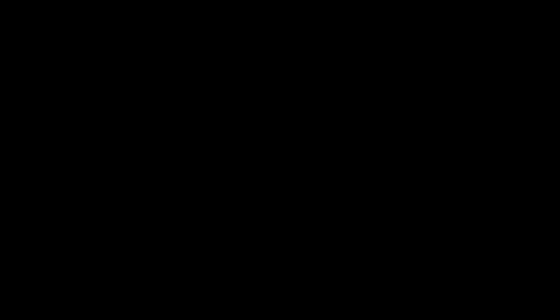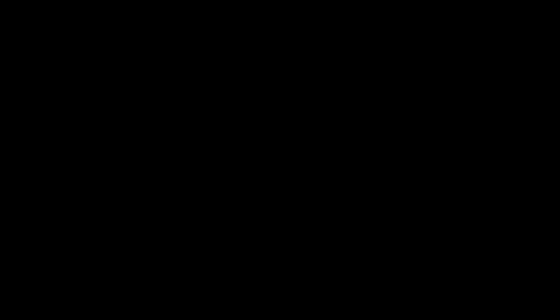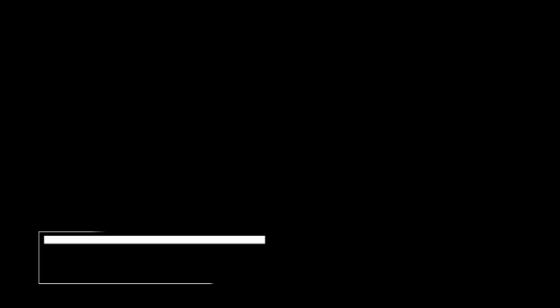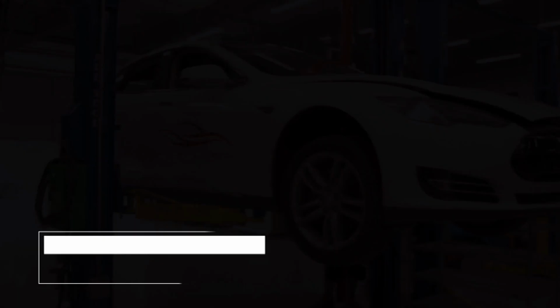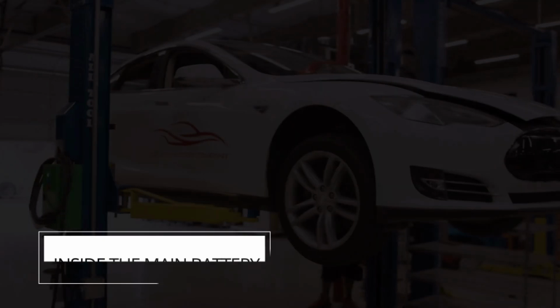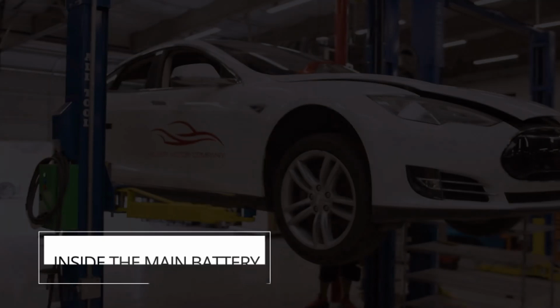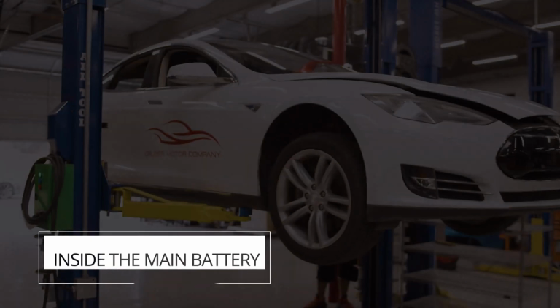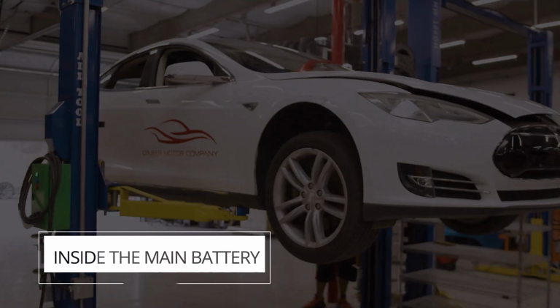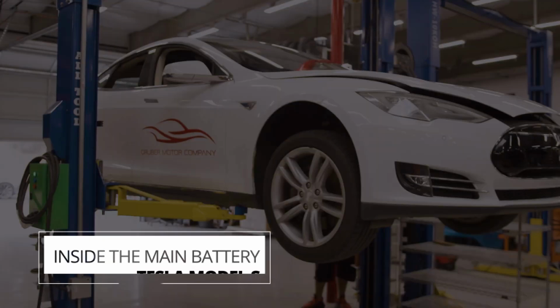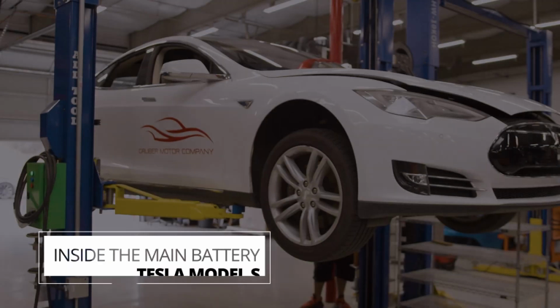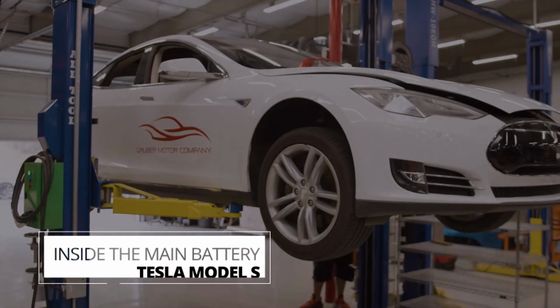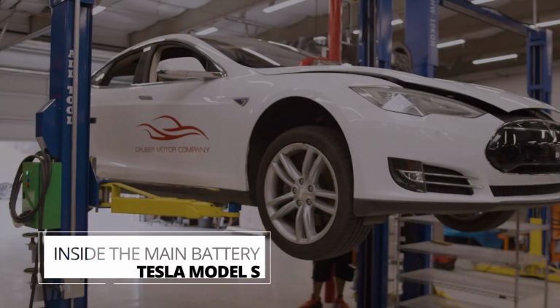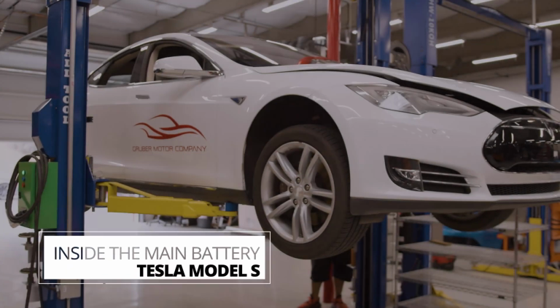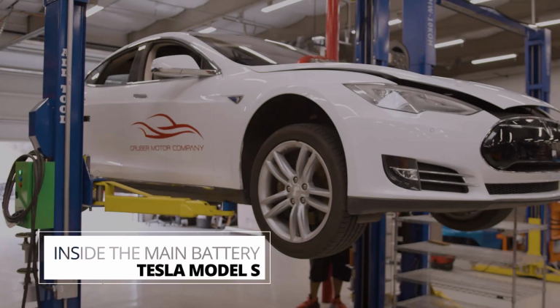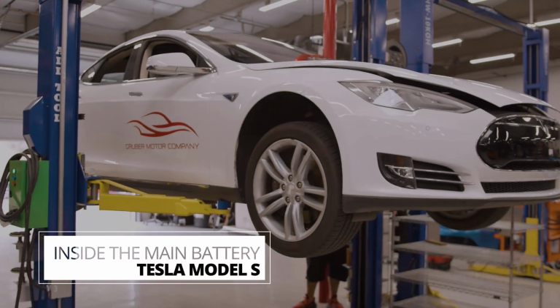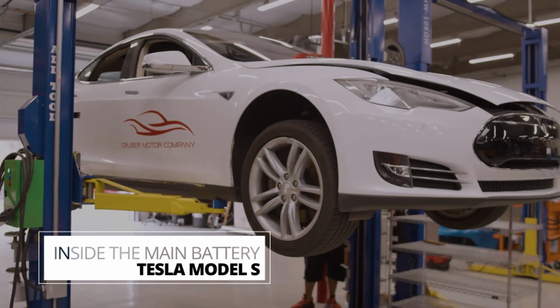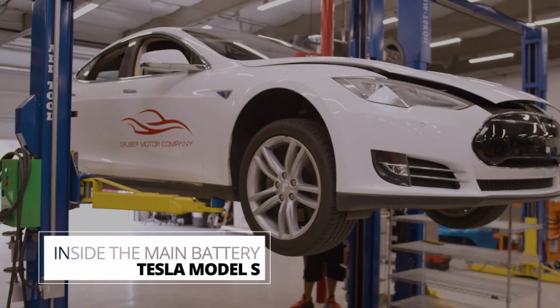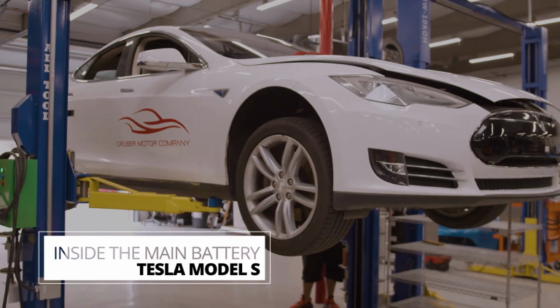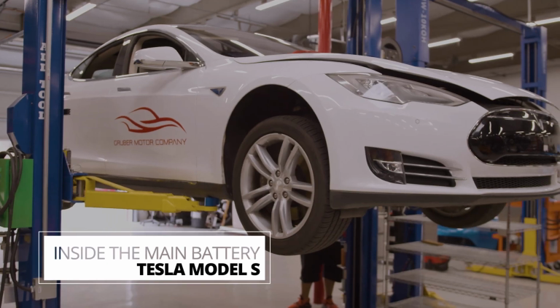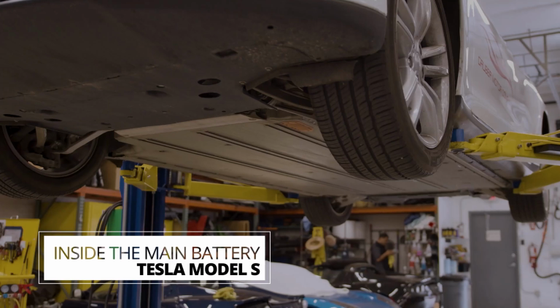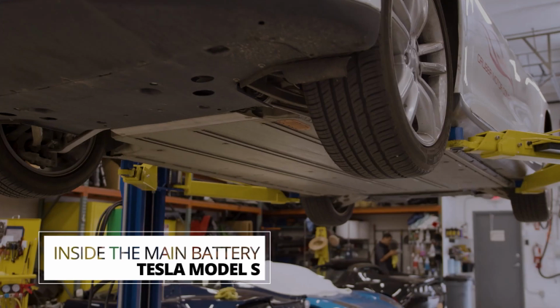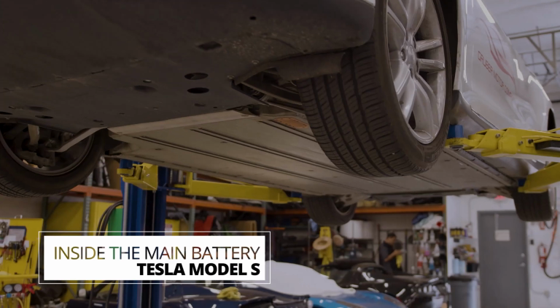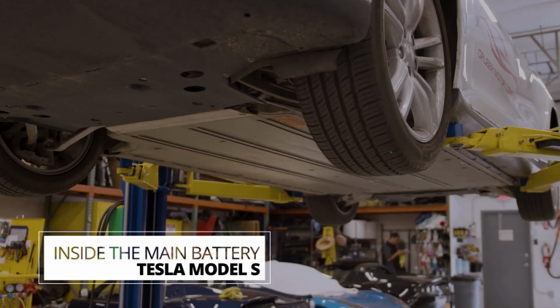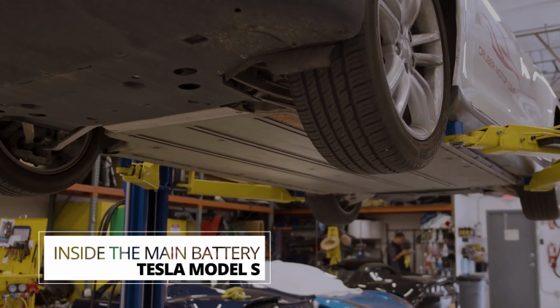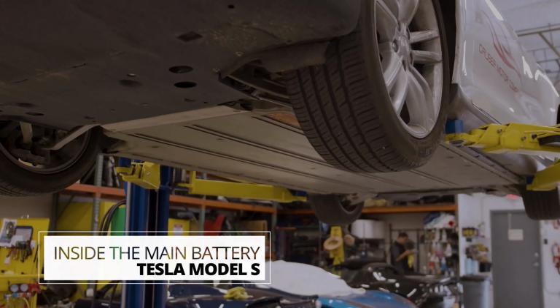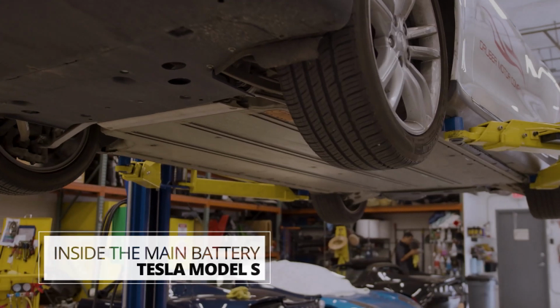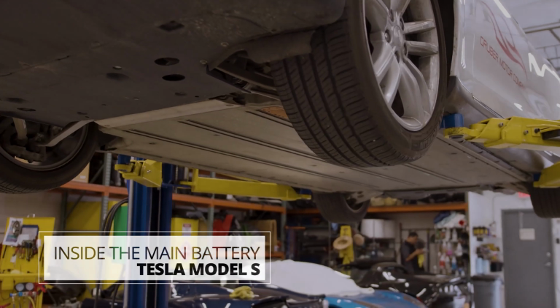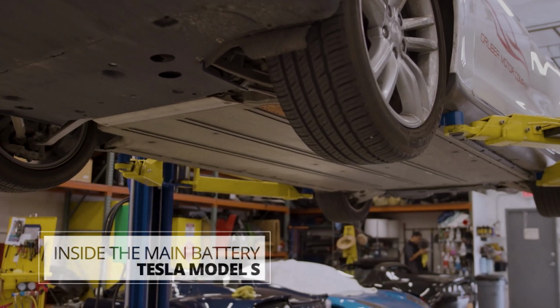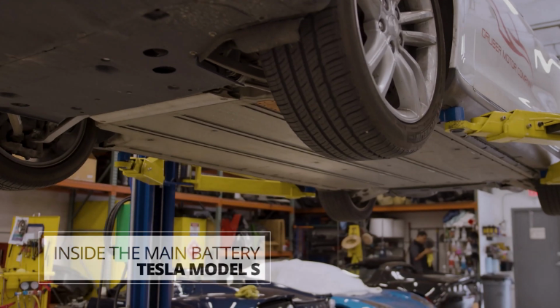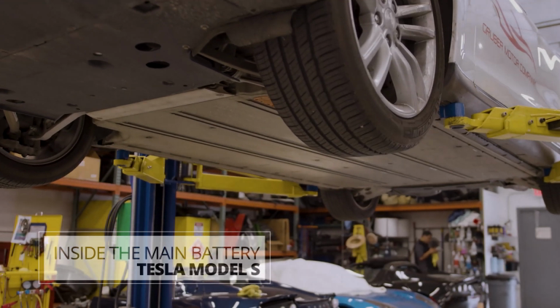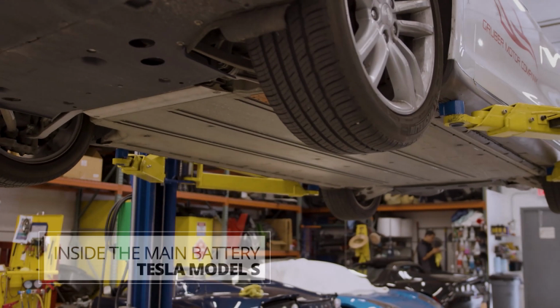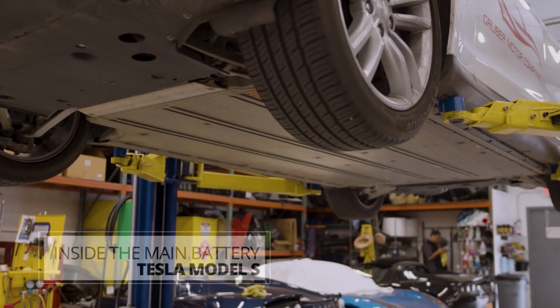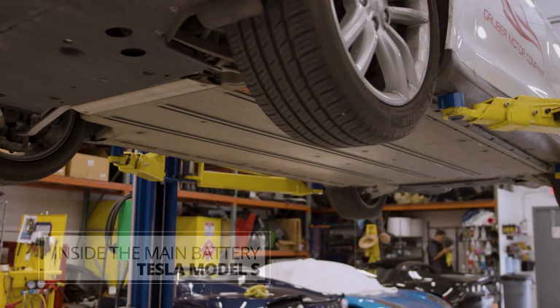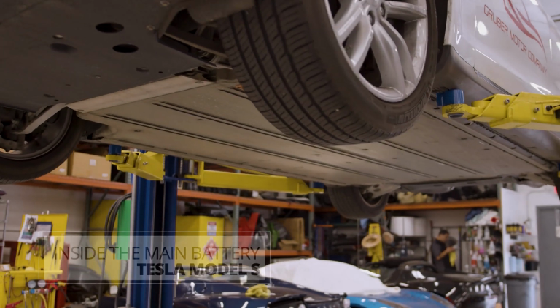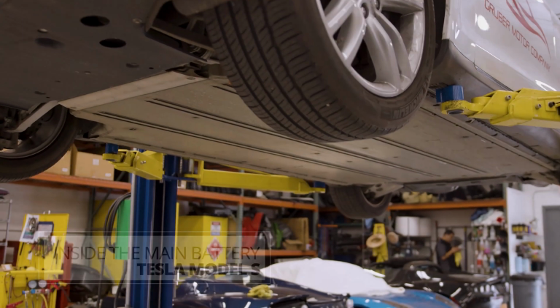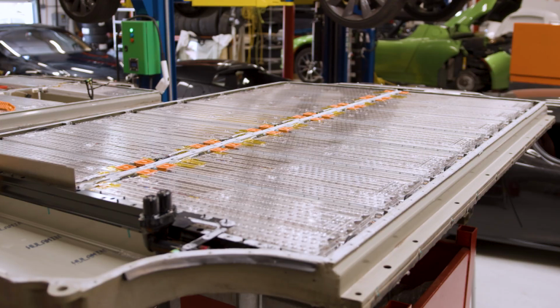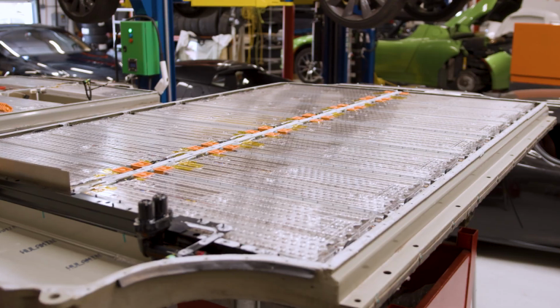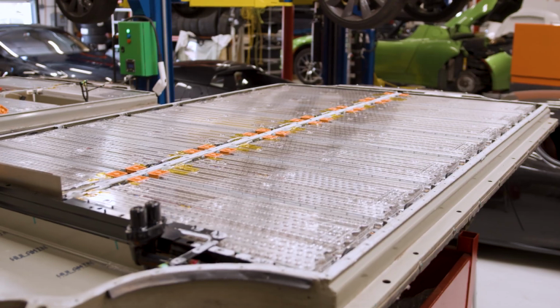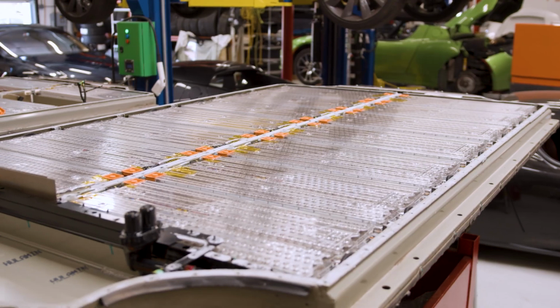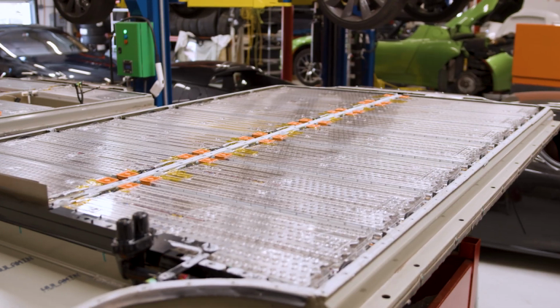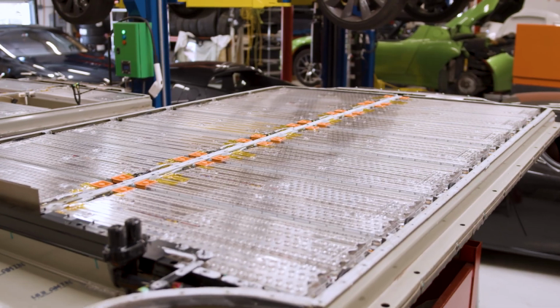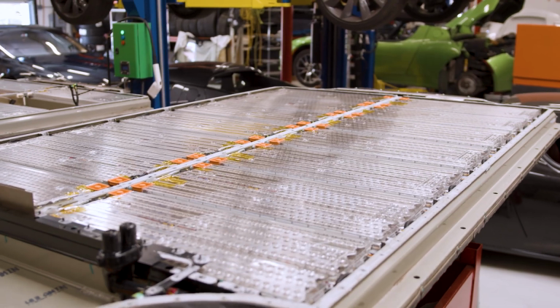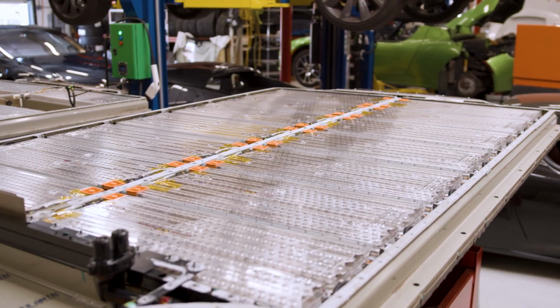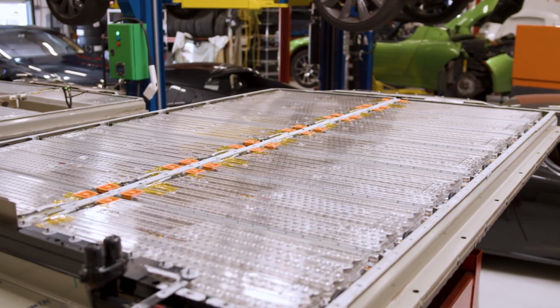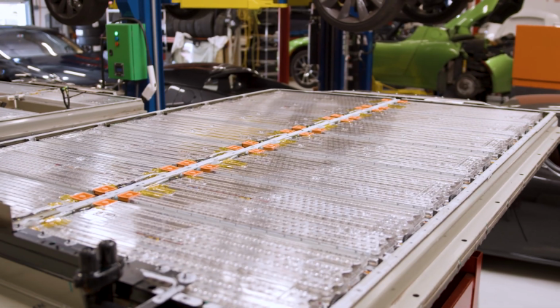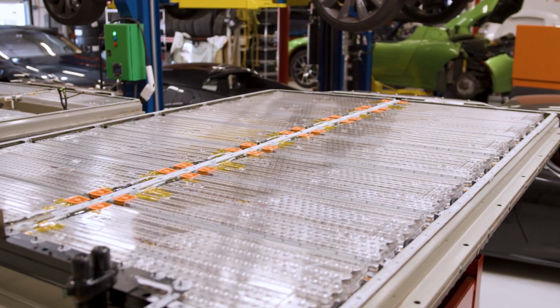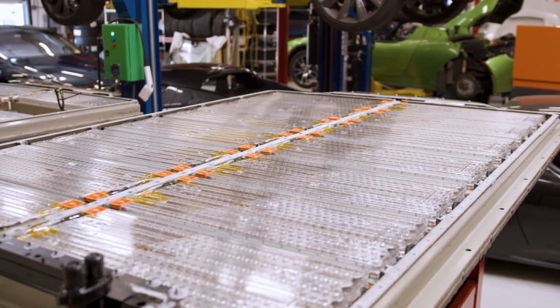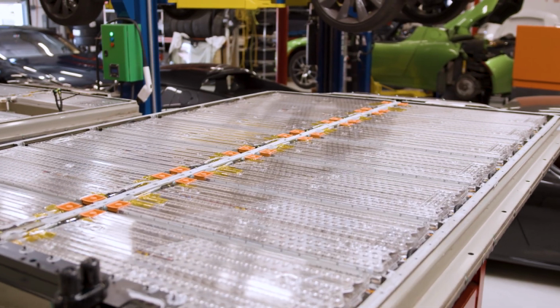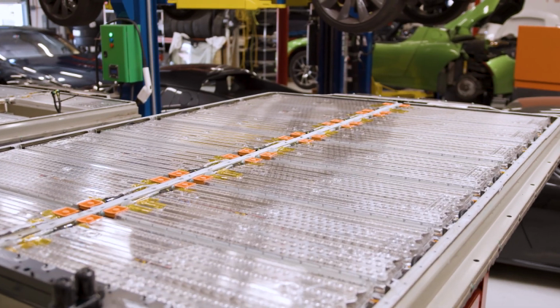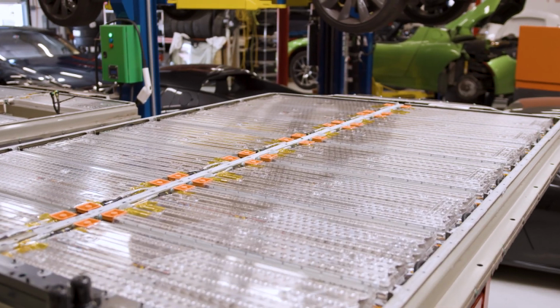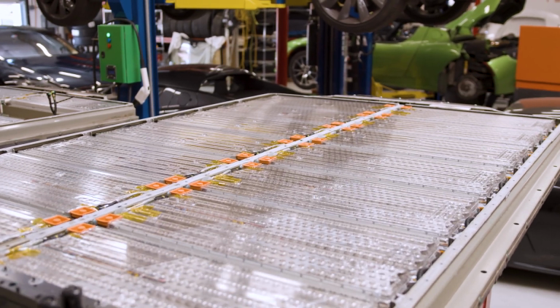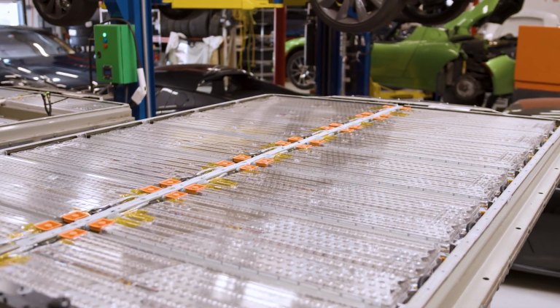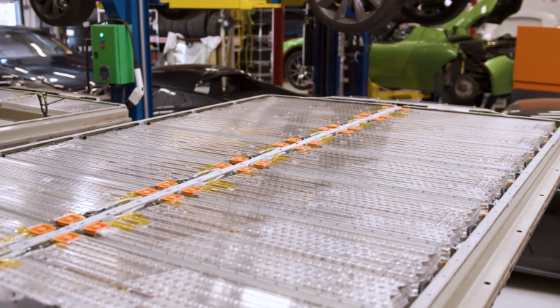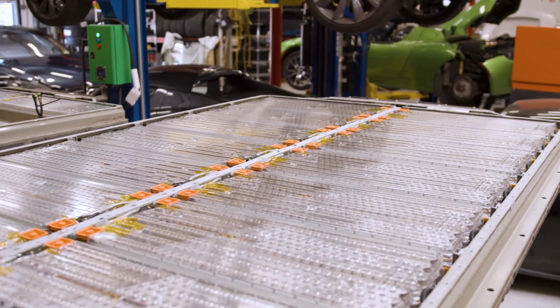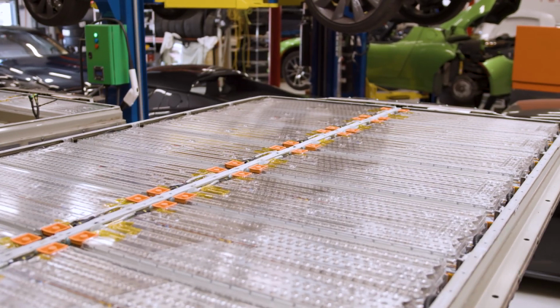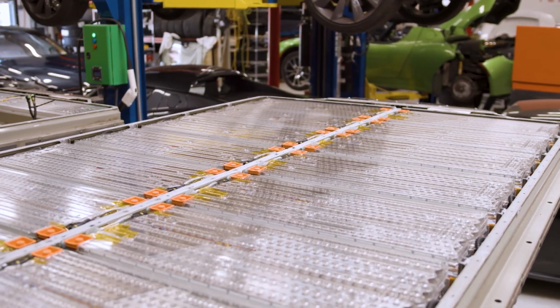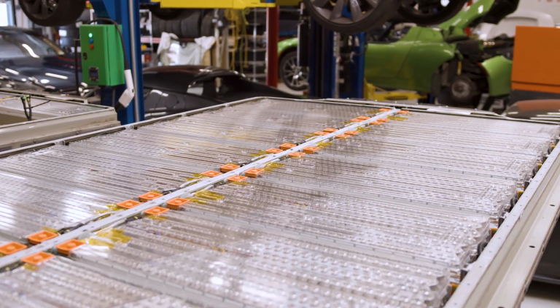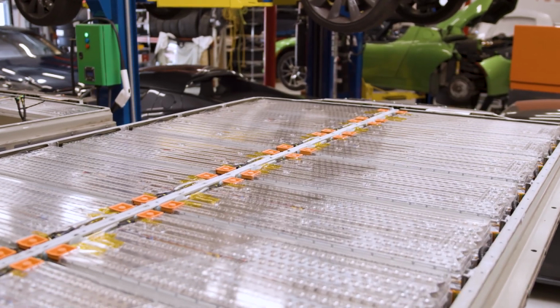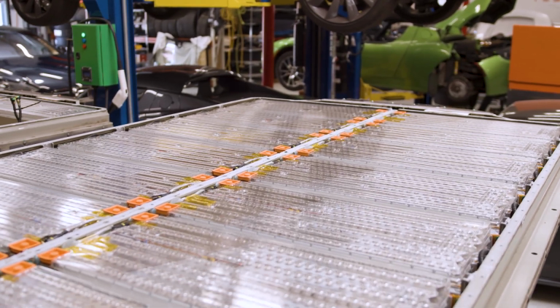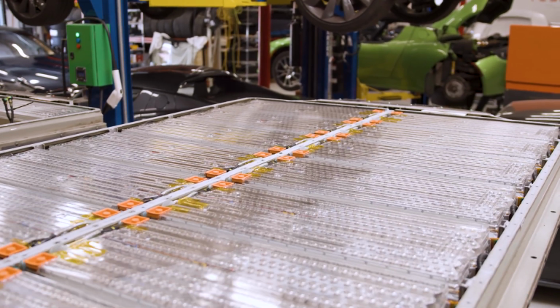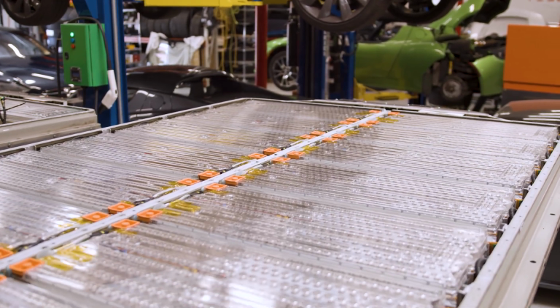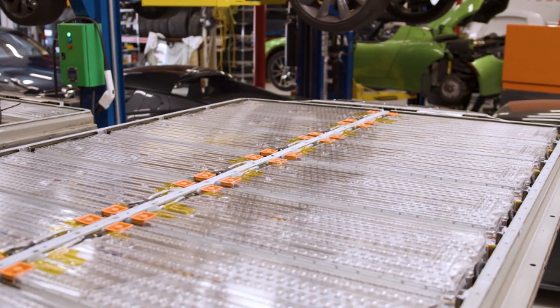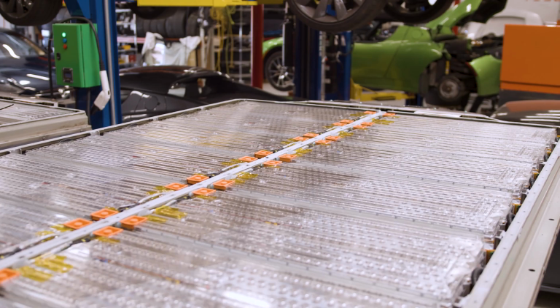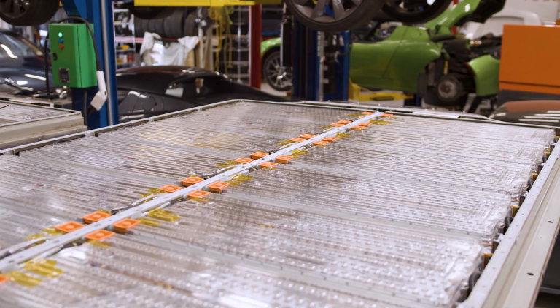Welcome to Gruber Motors. Today we are going to show you how we pull a Model S battery pack out and open it up for the repair process.